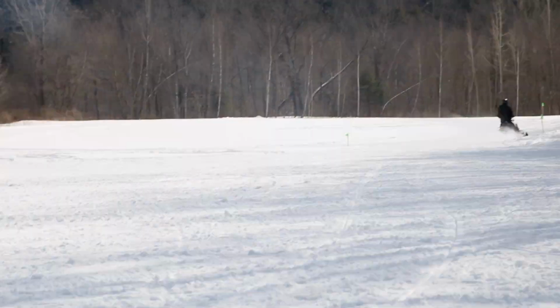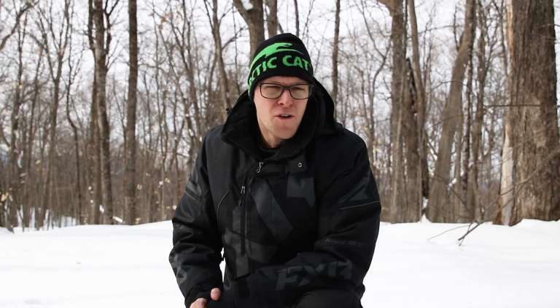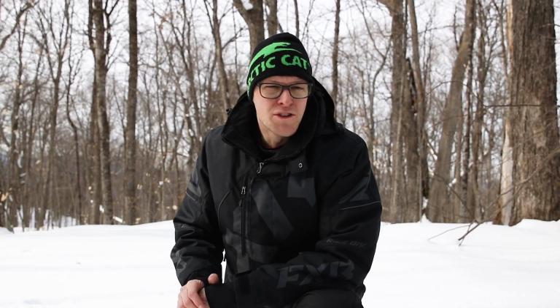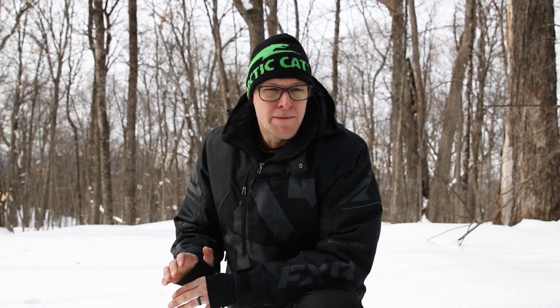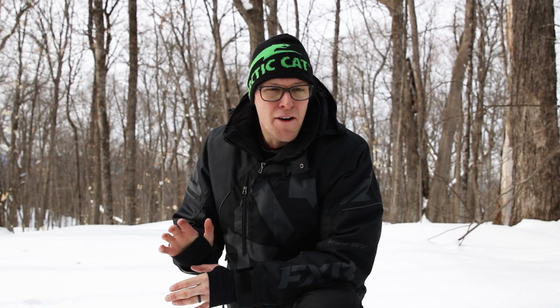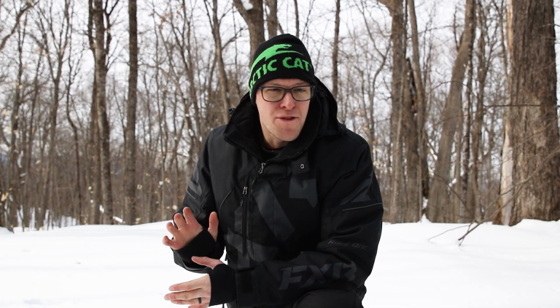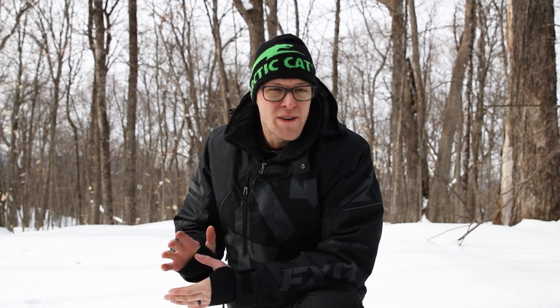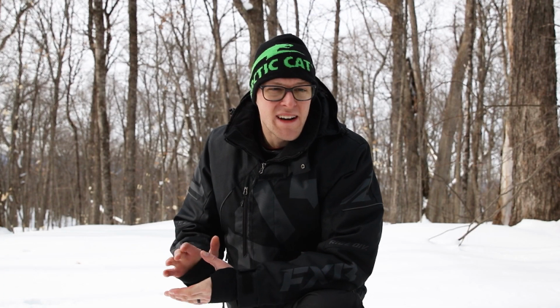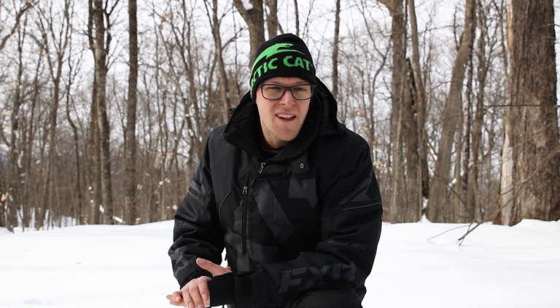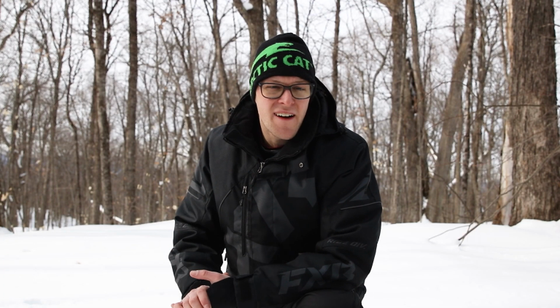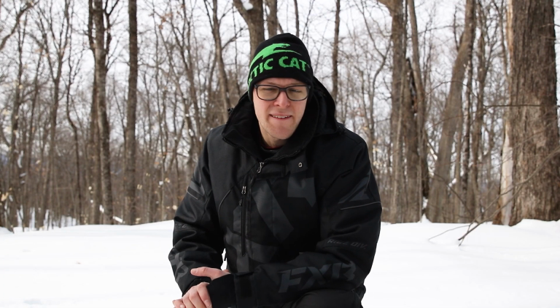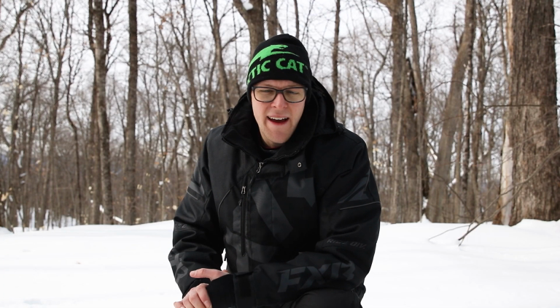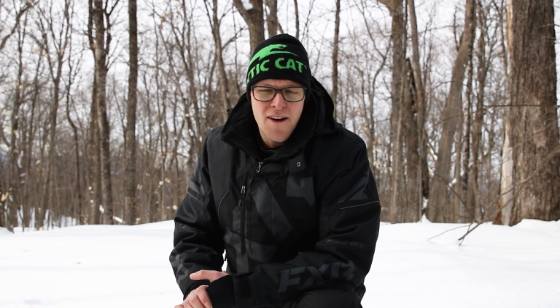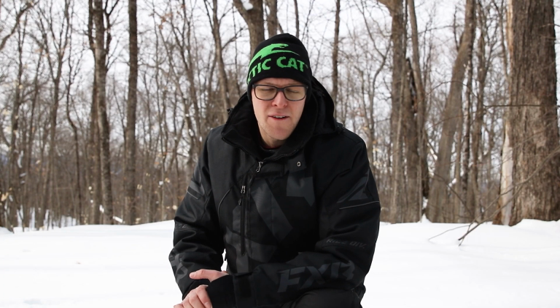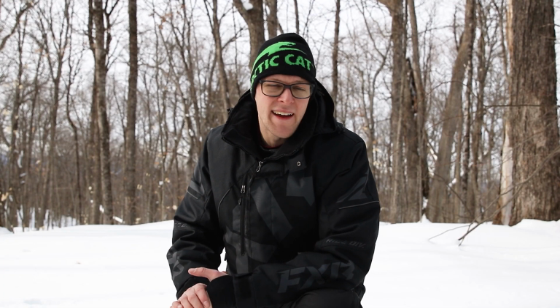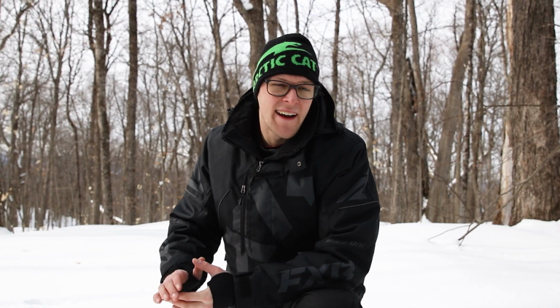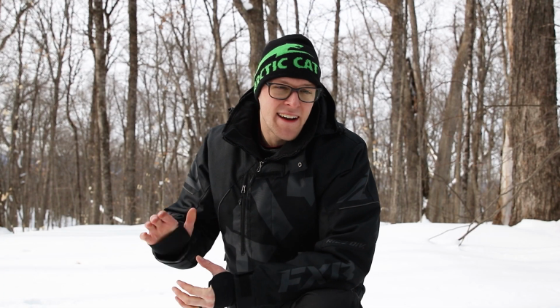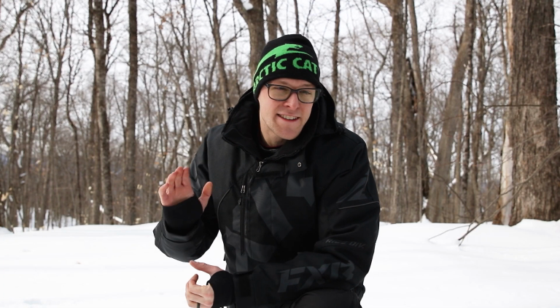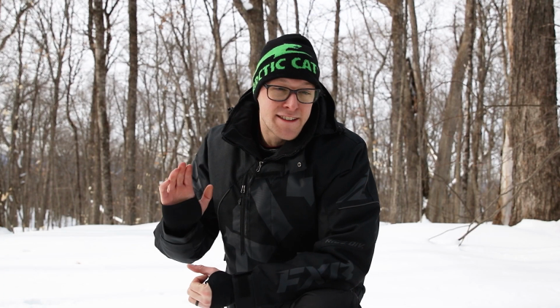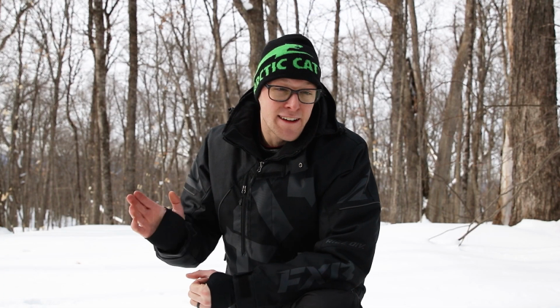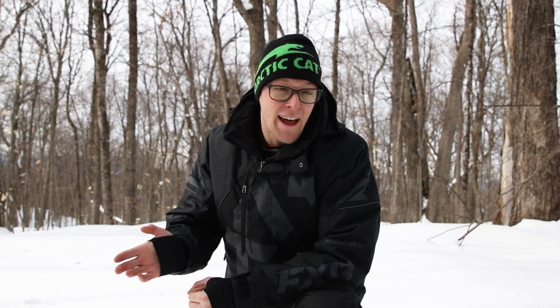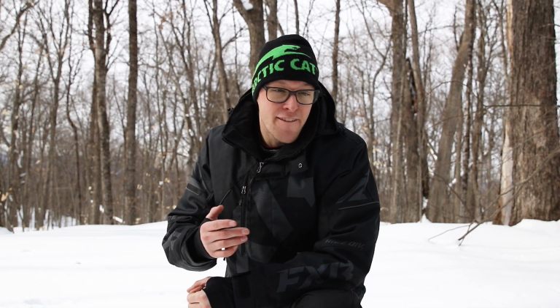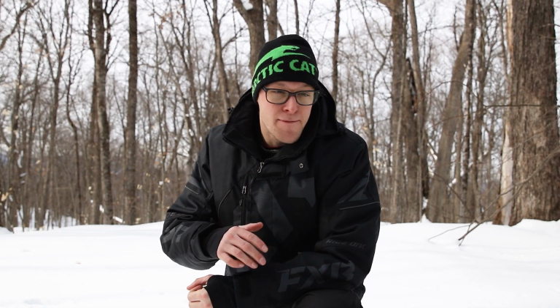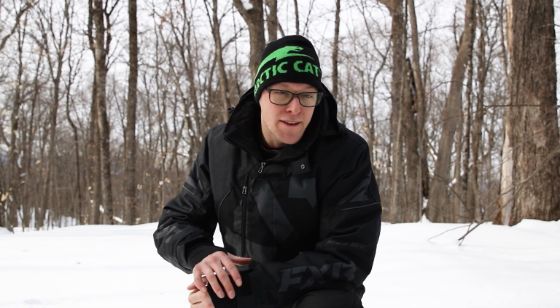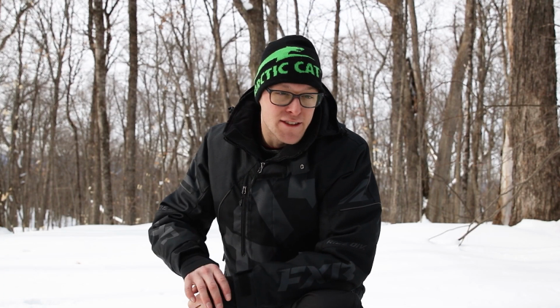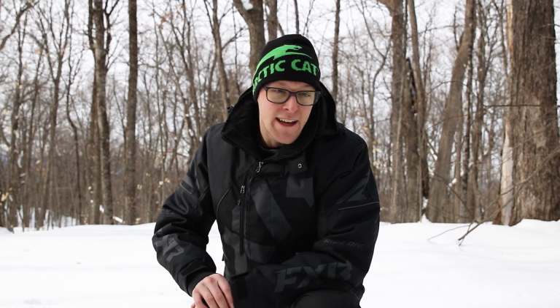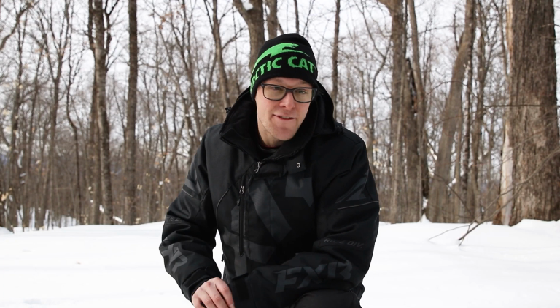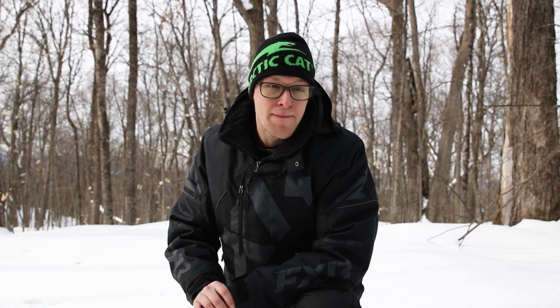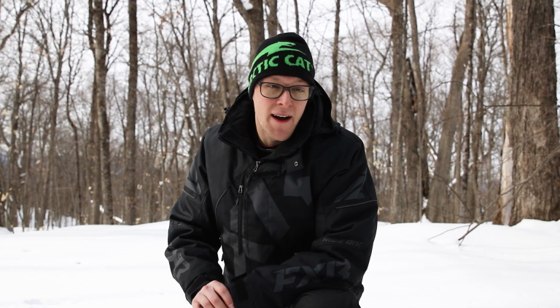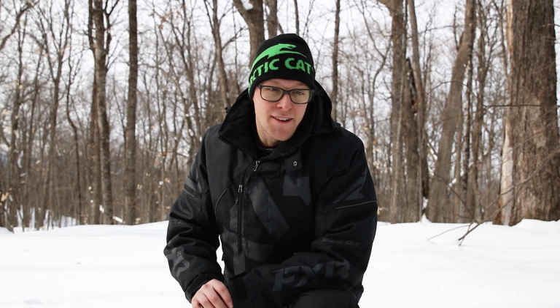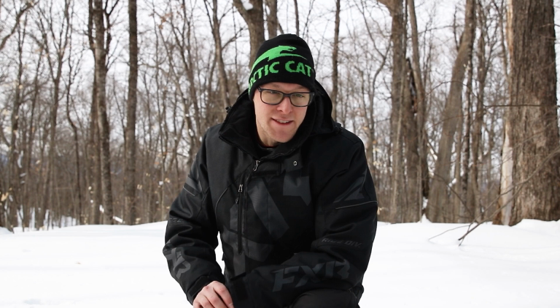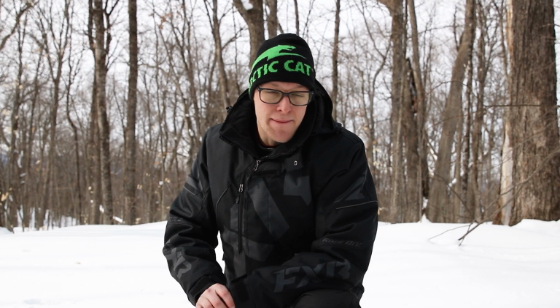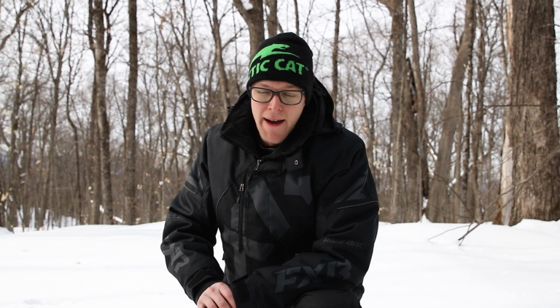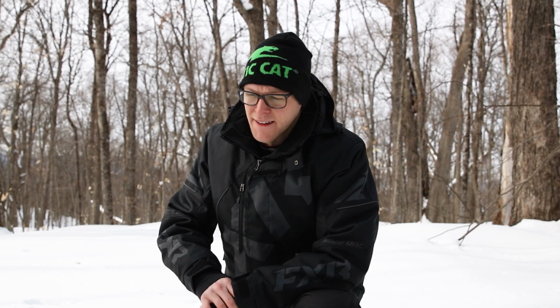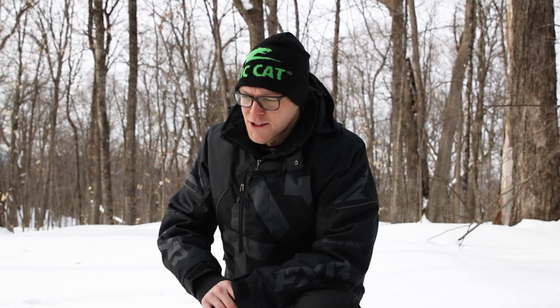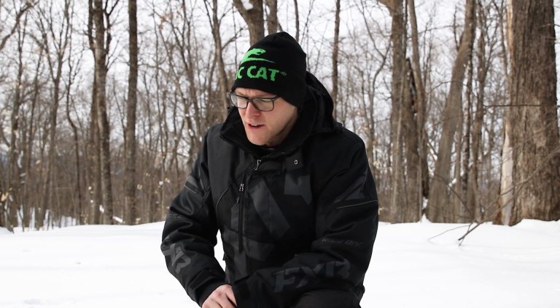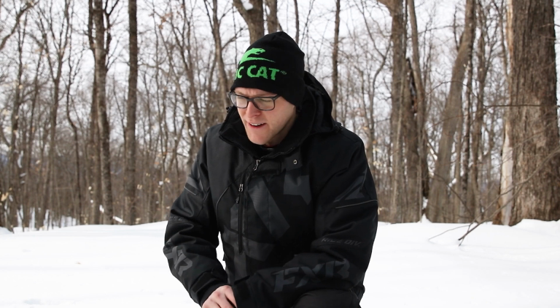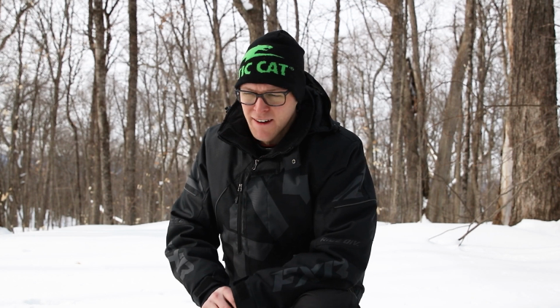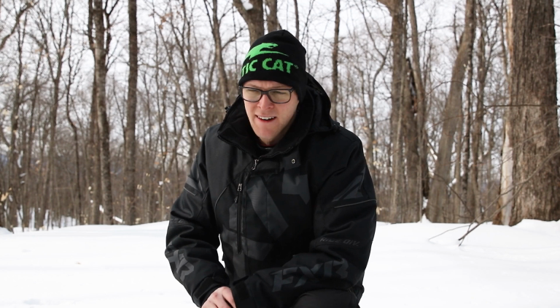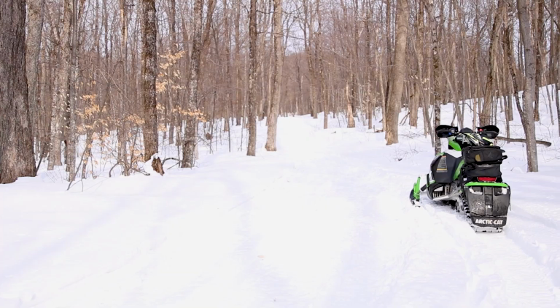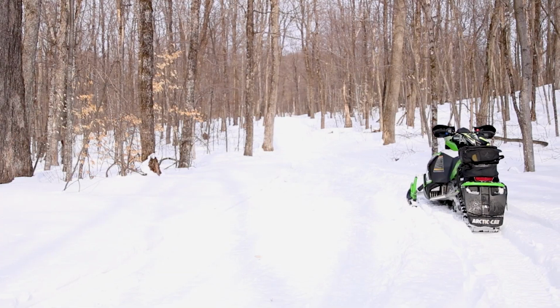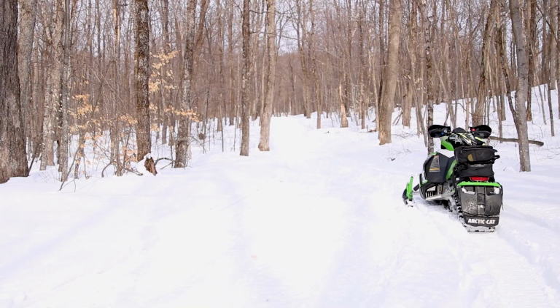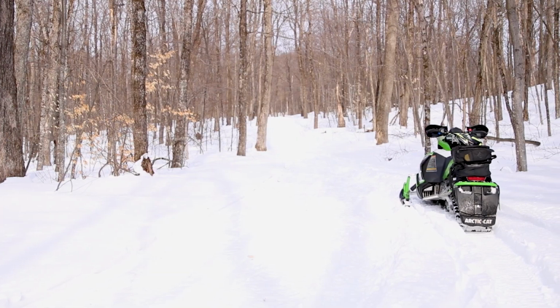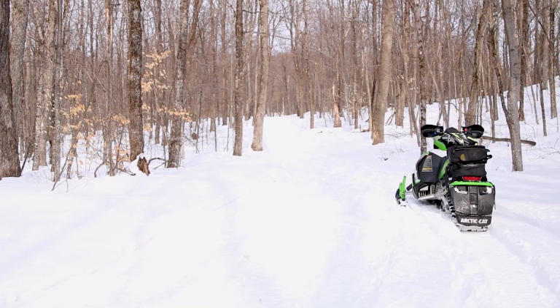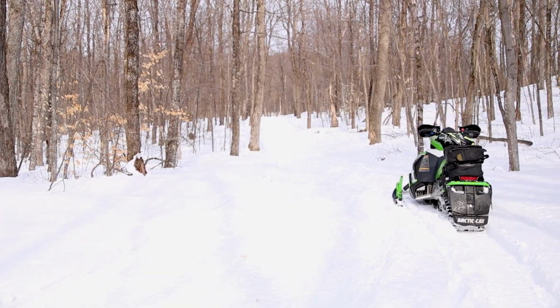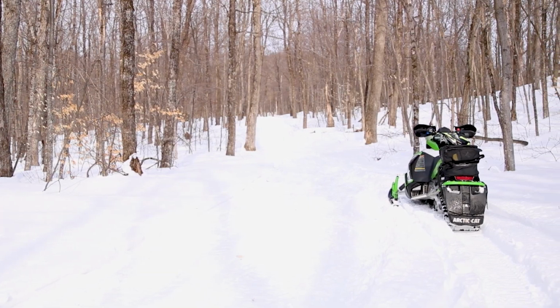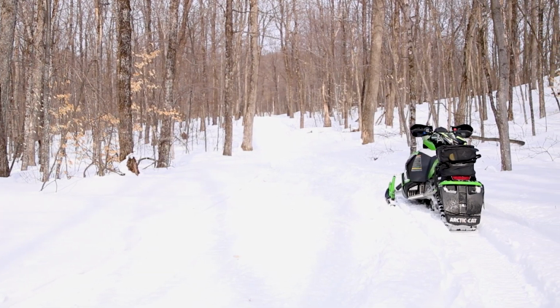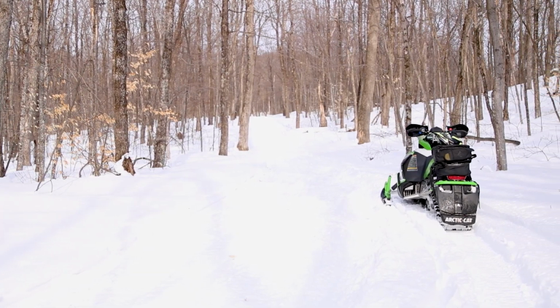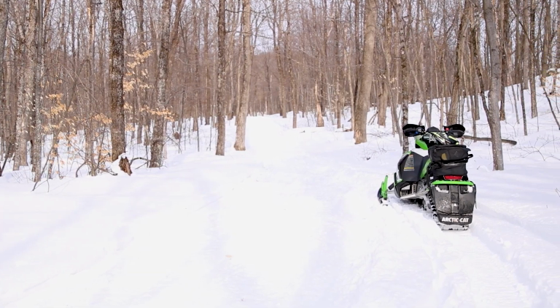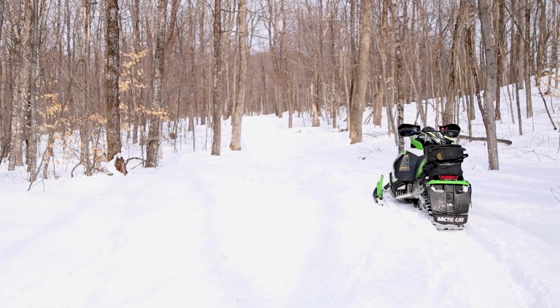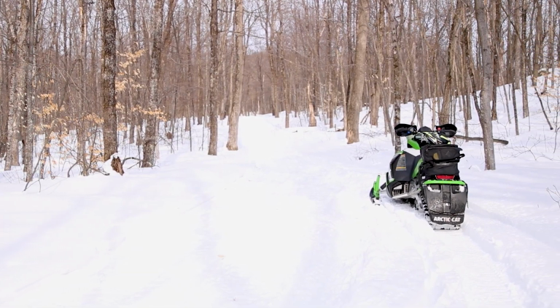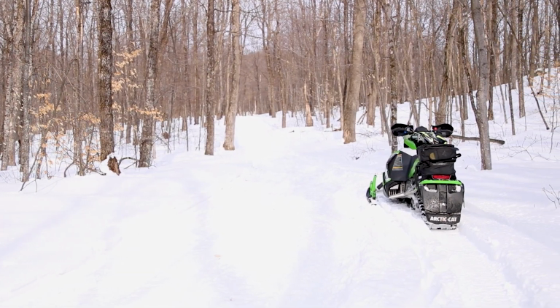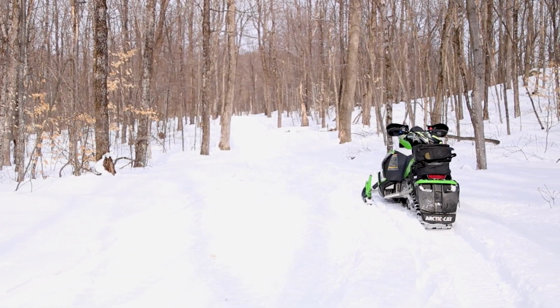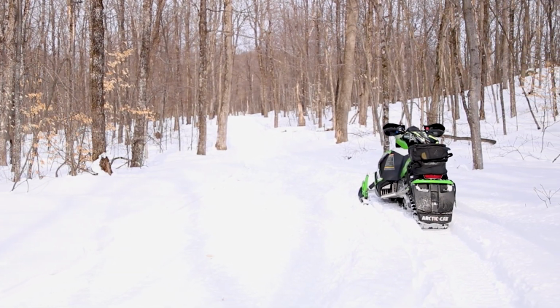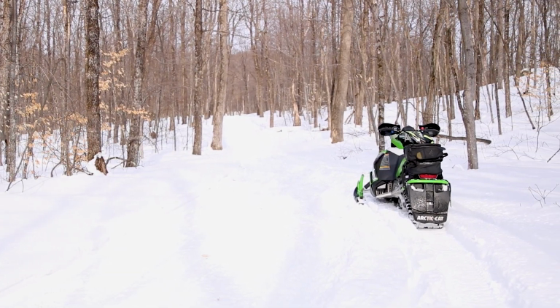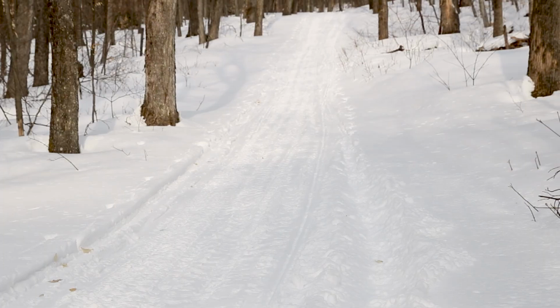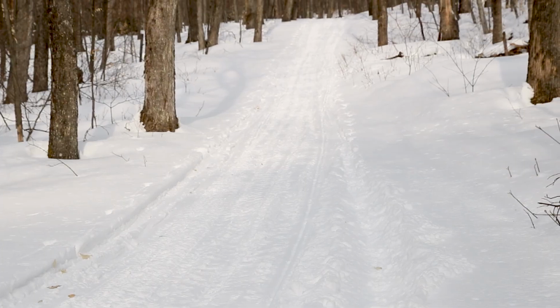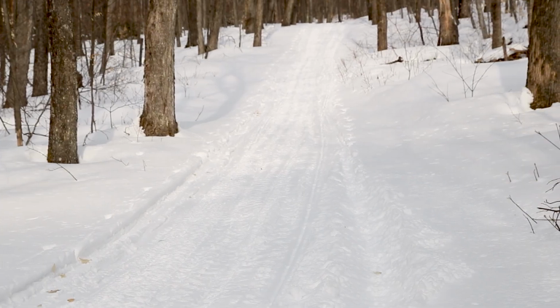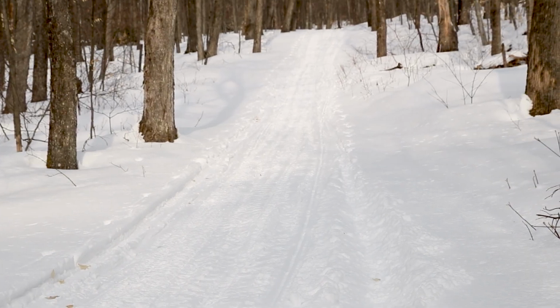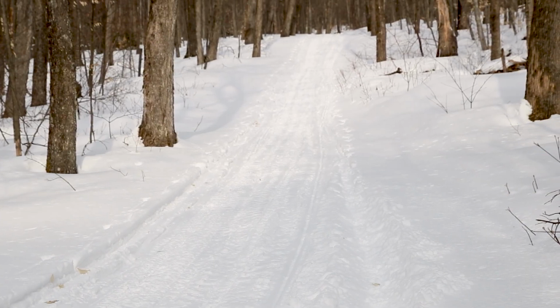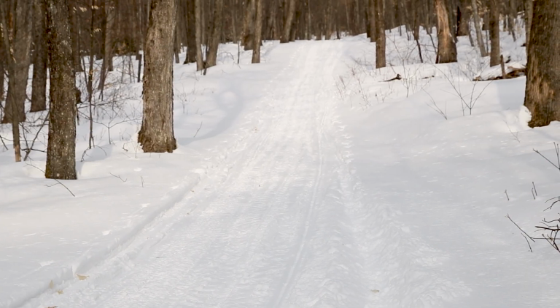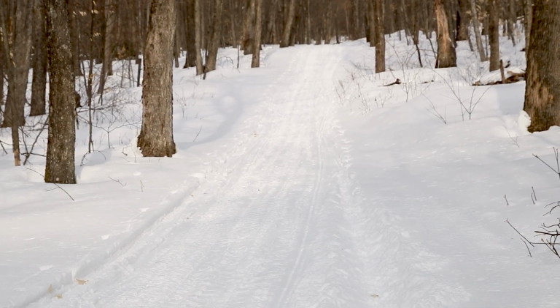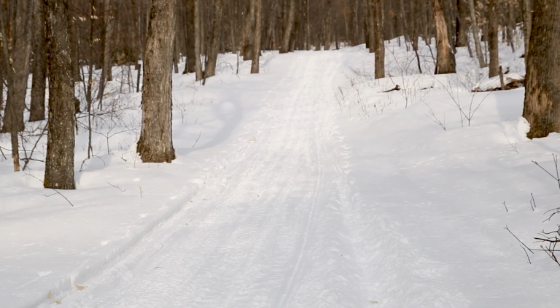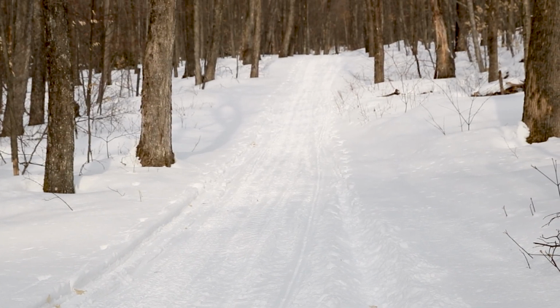It's about three o'clock now and I still have about 70 miles to get back to the trailer, so I'm going to eat my sandwich and get back on the trail.